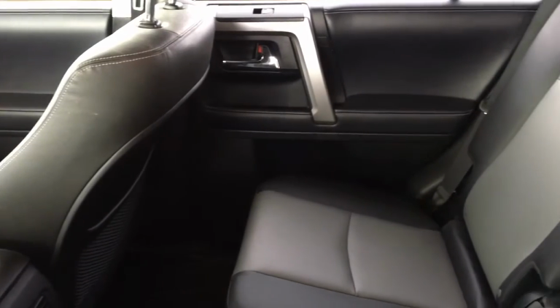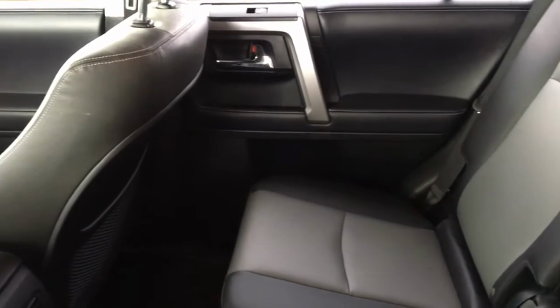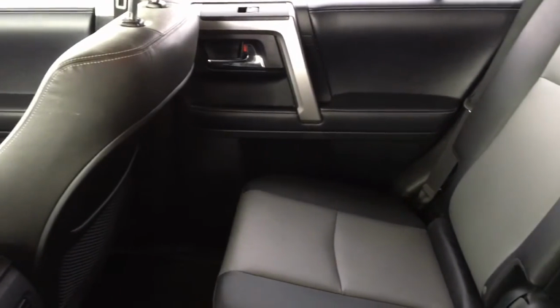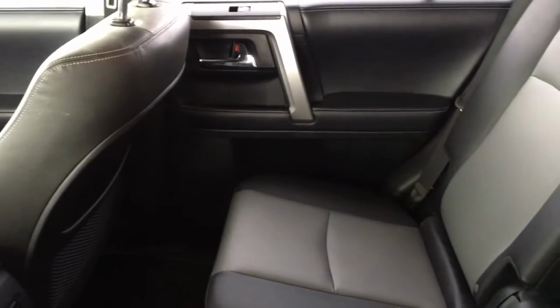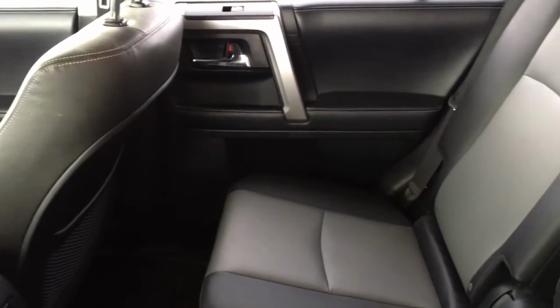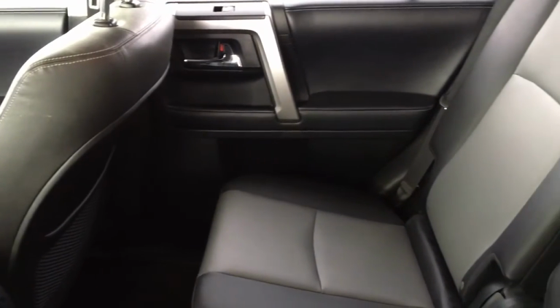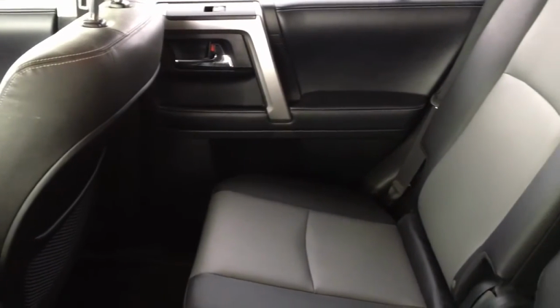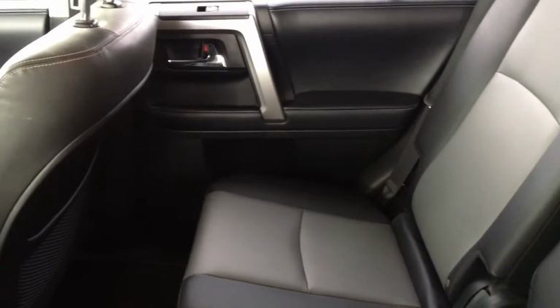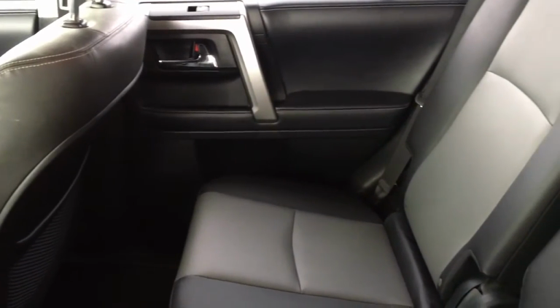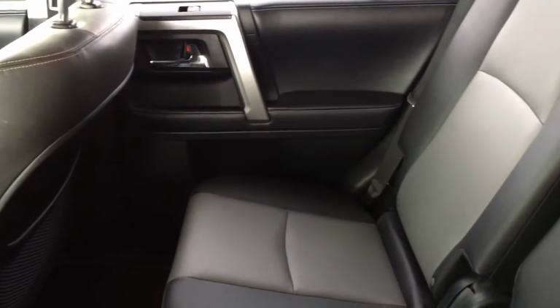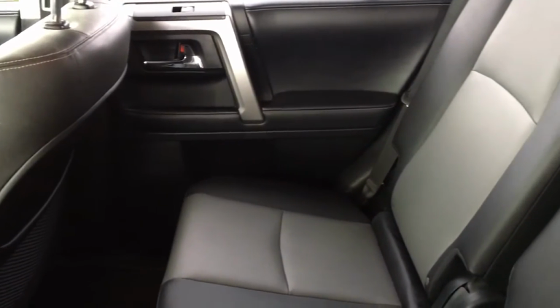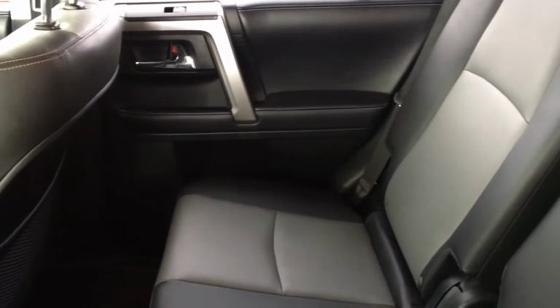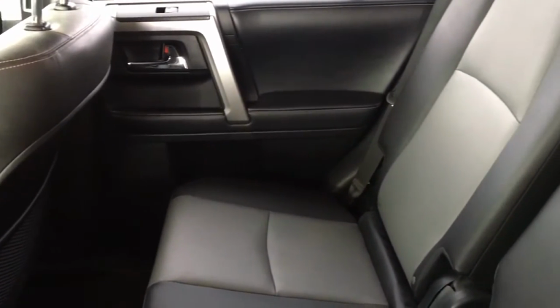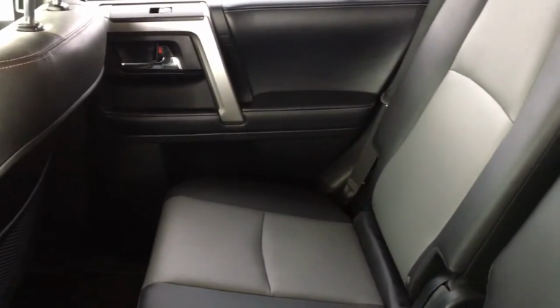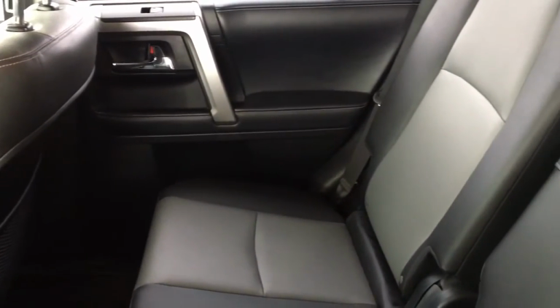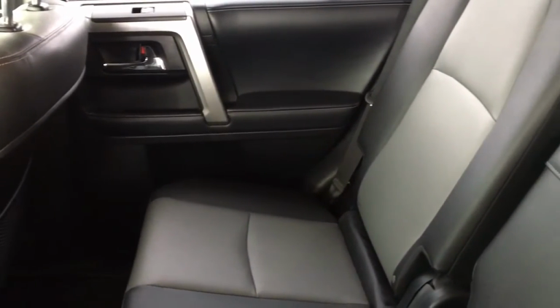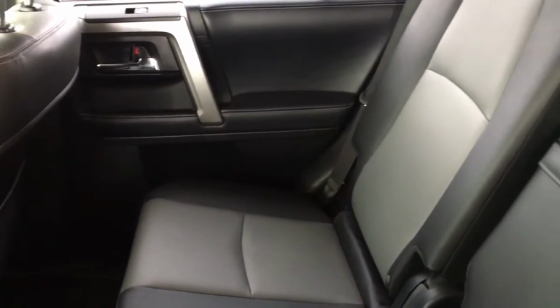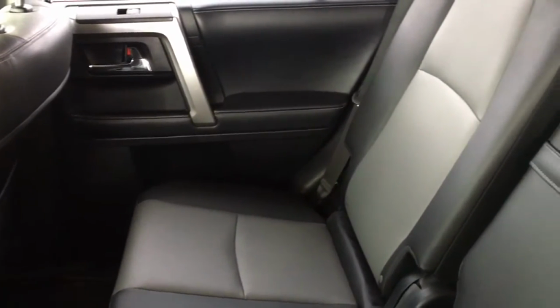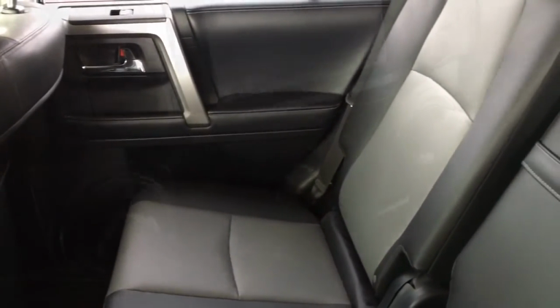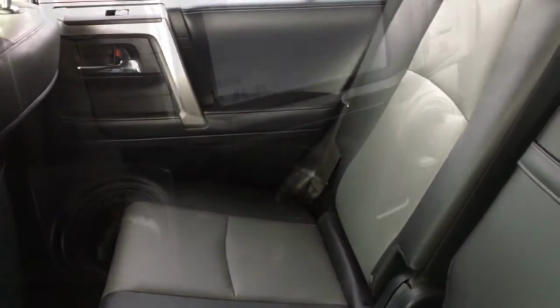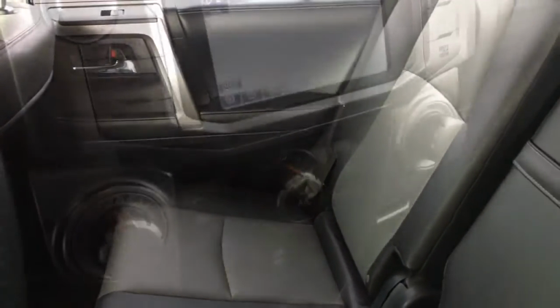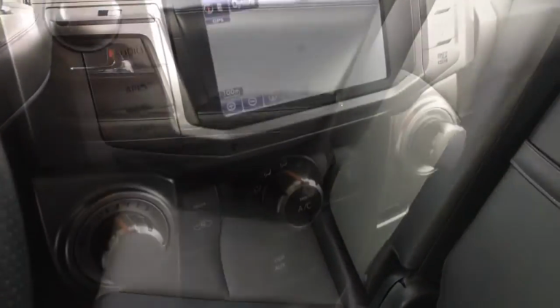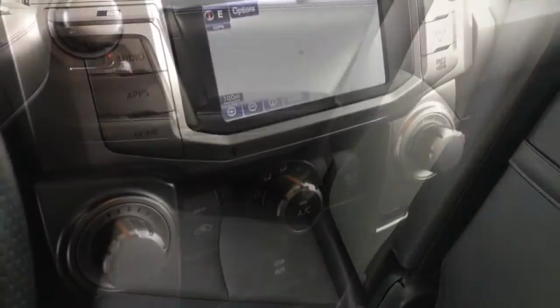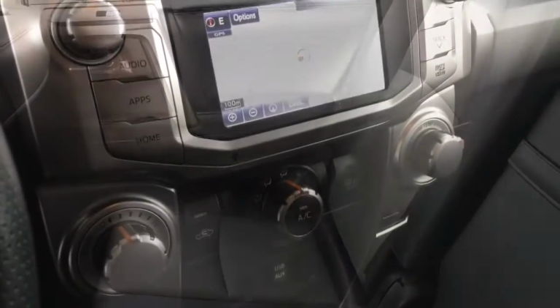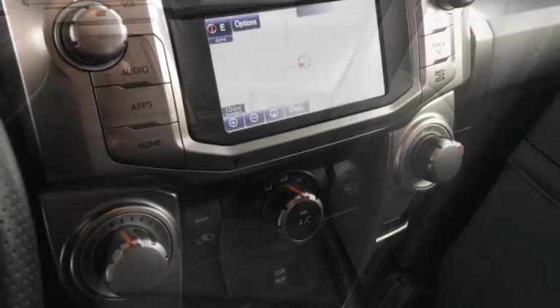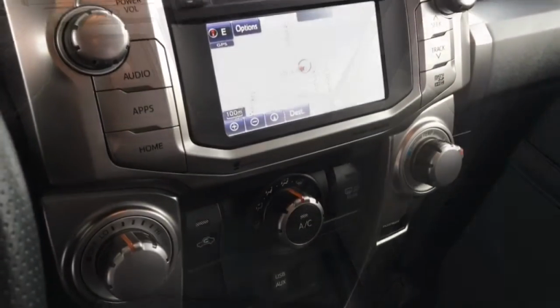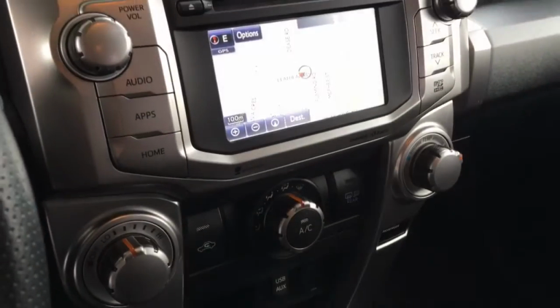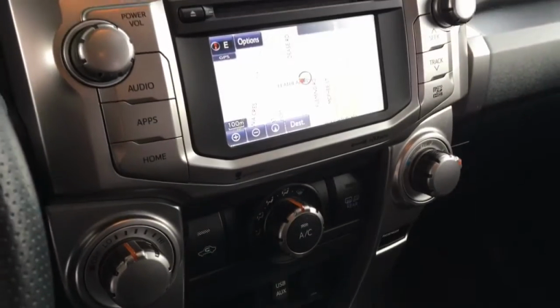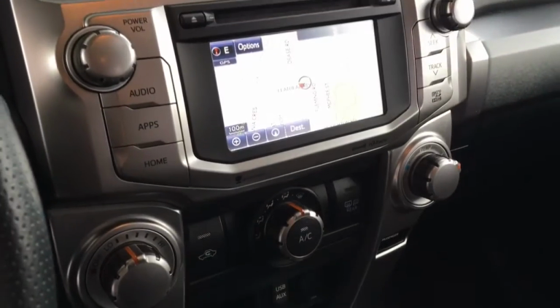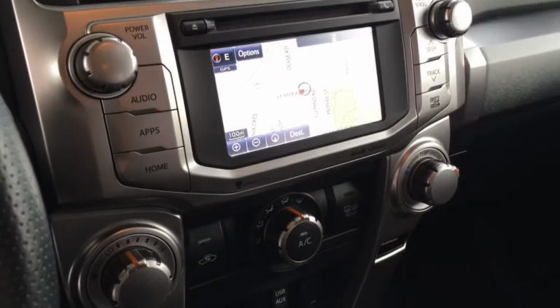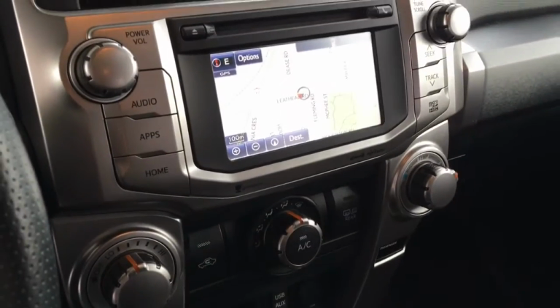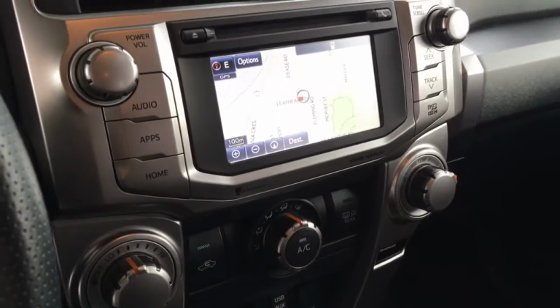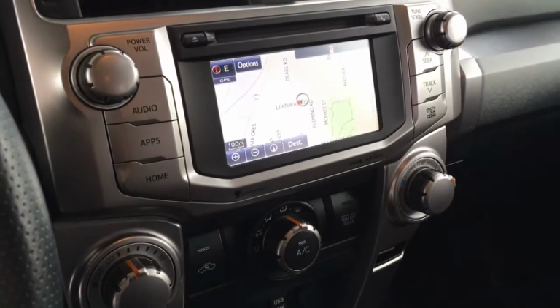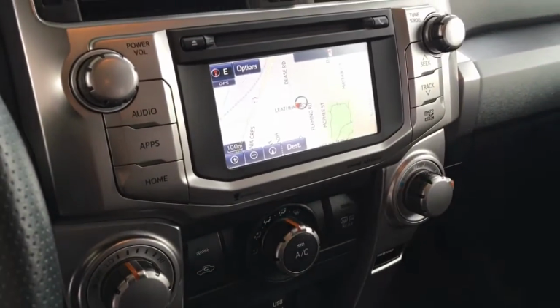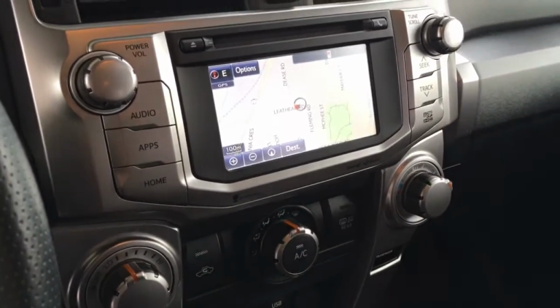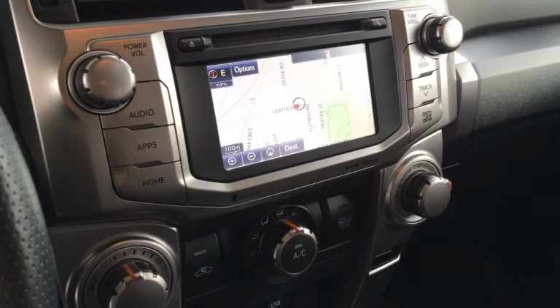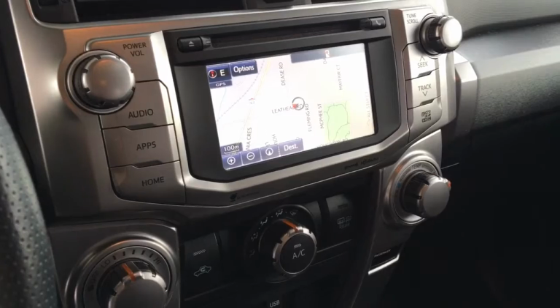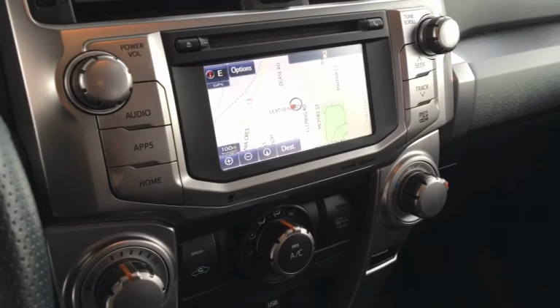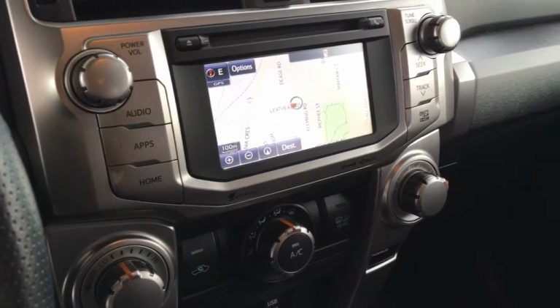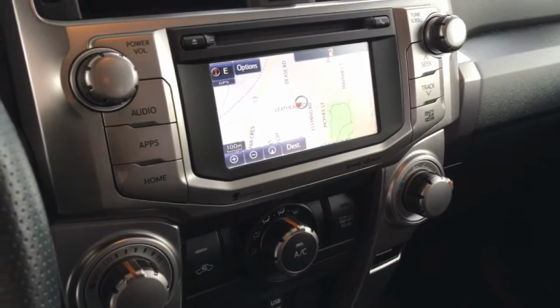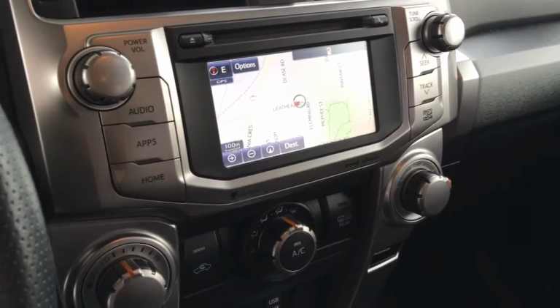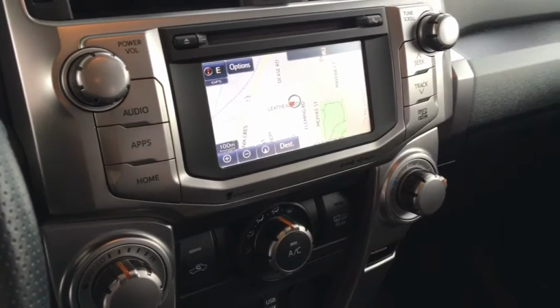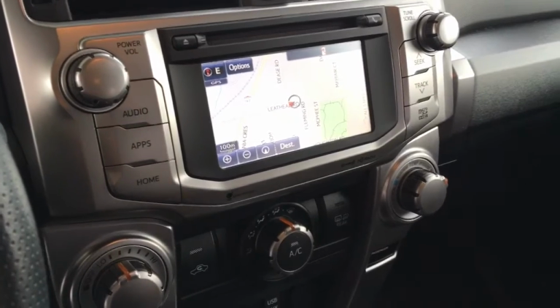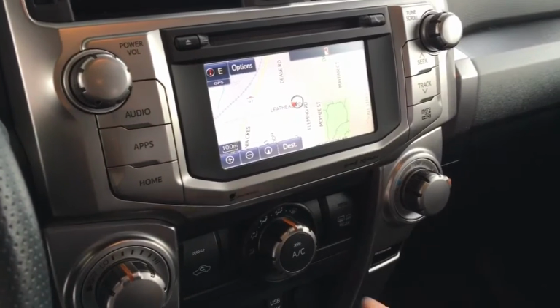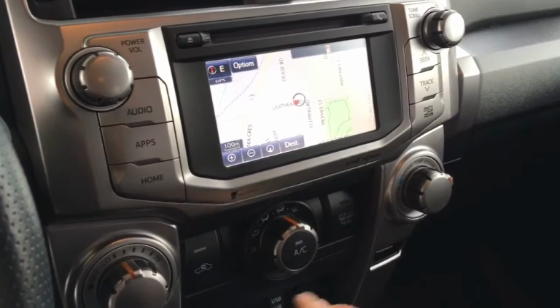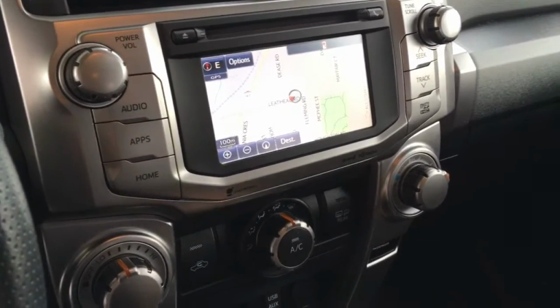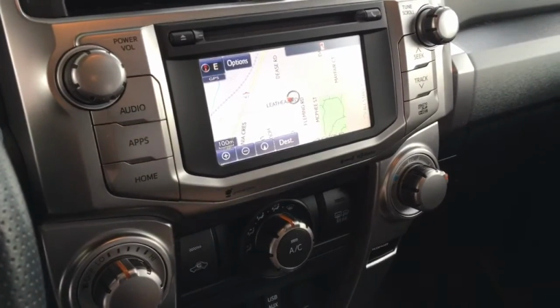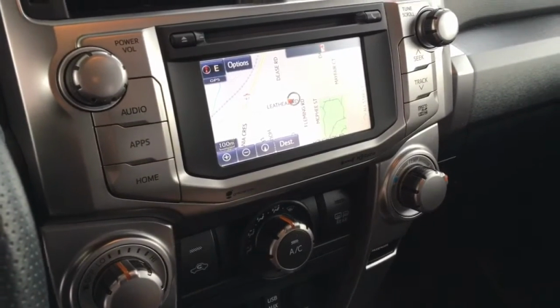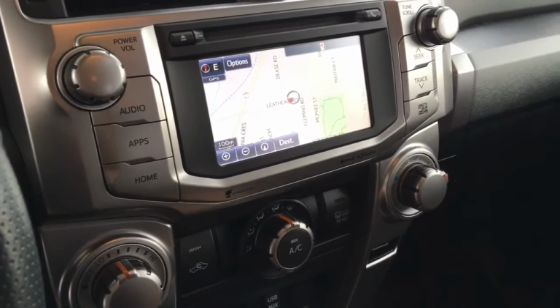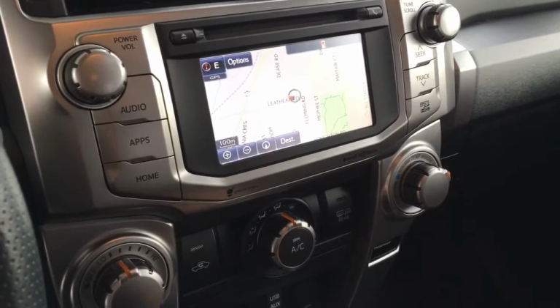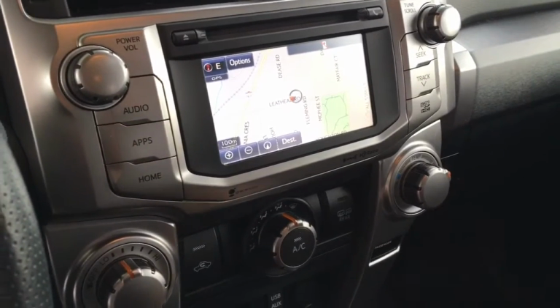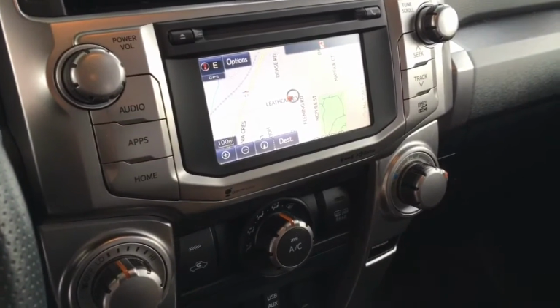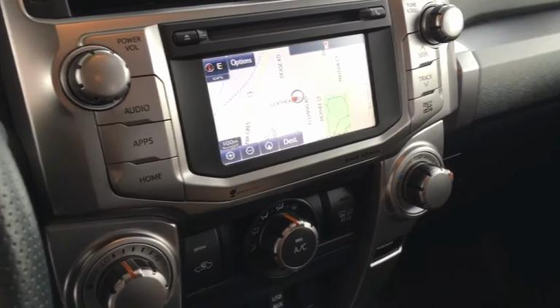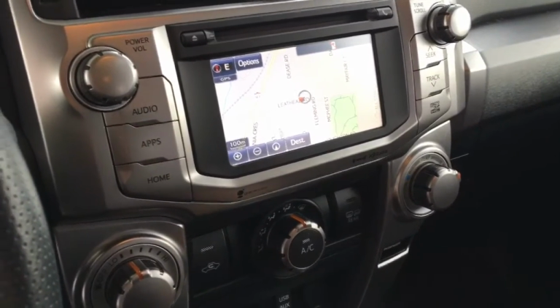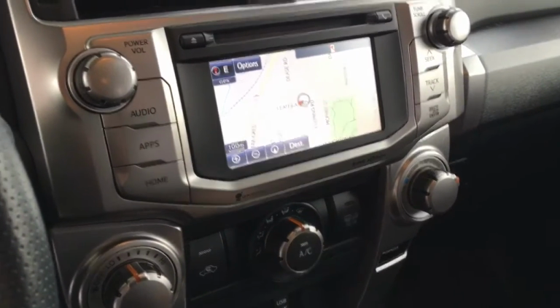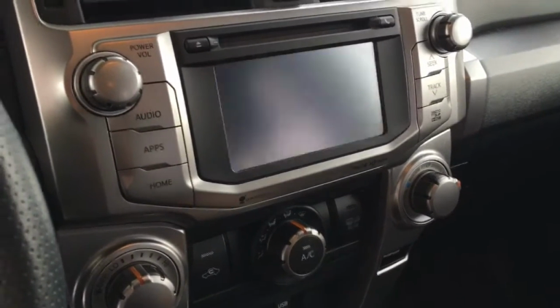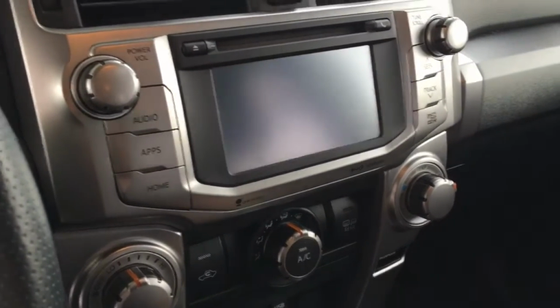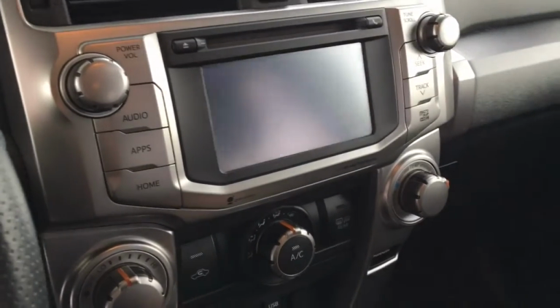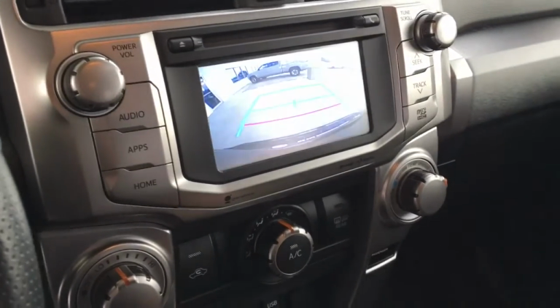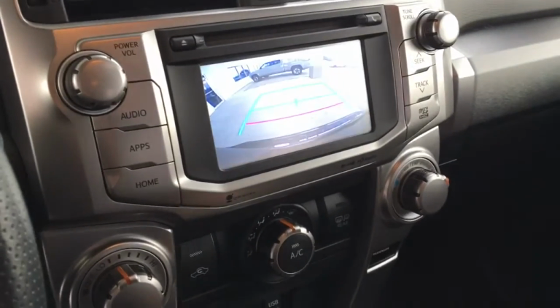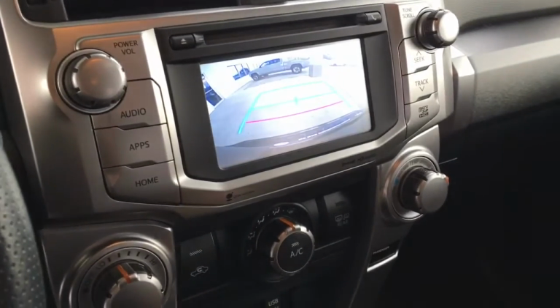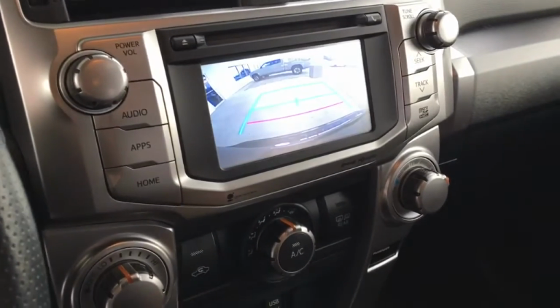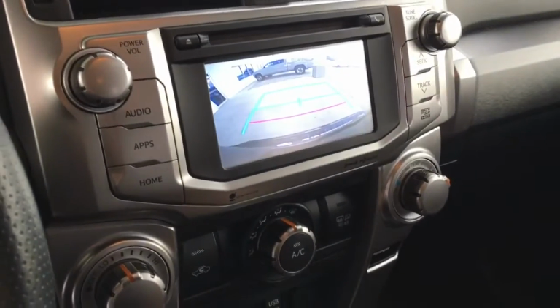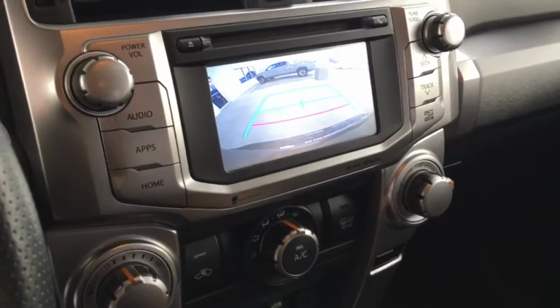There's also tilt steering, a power moon roof, and an AM FM CD display audio system with Bluetooth, navigation and a backup camera.